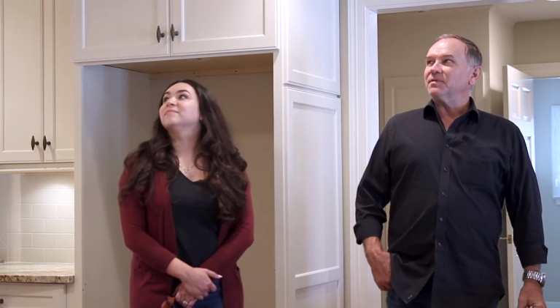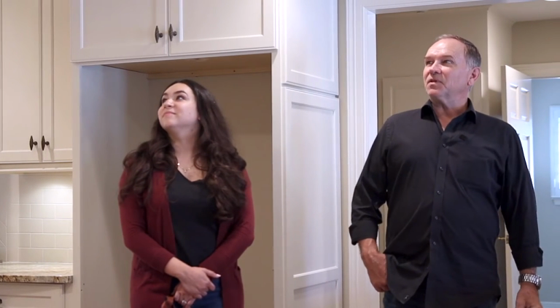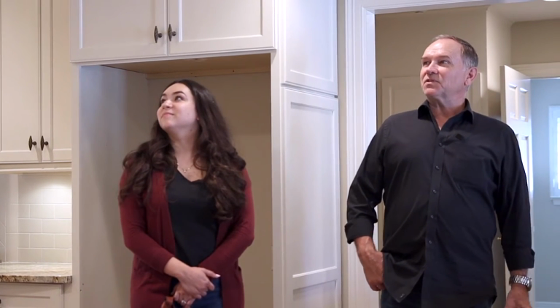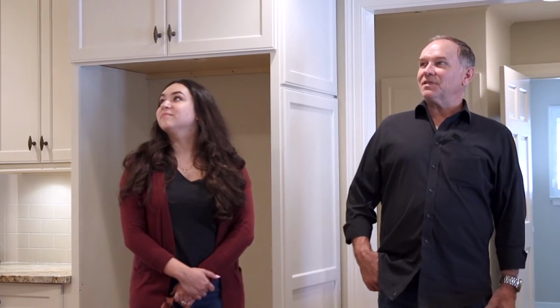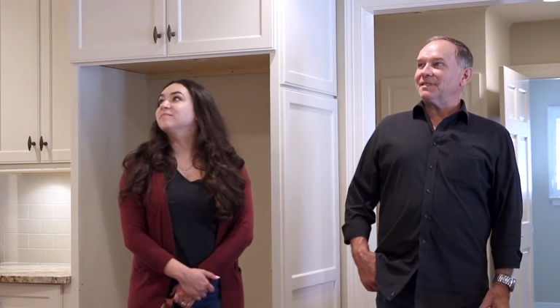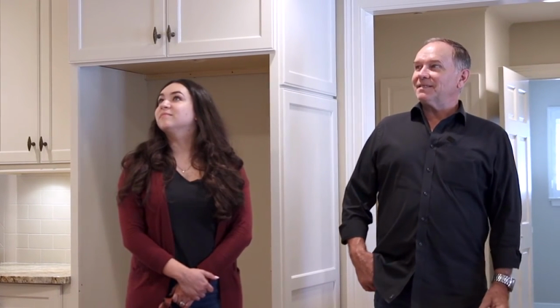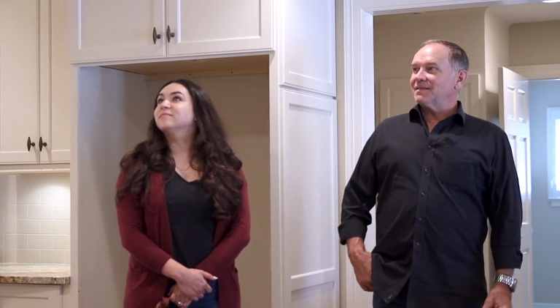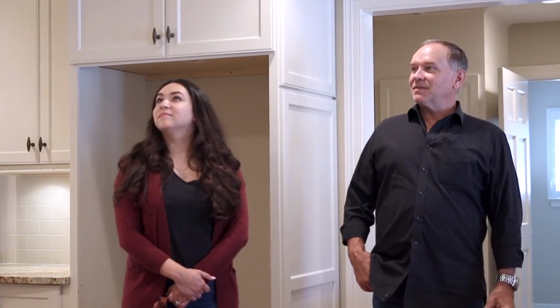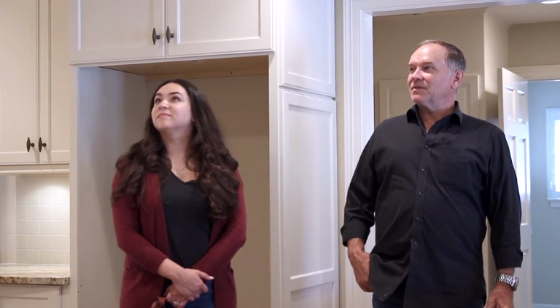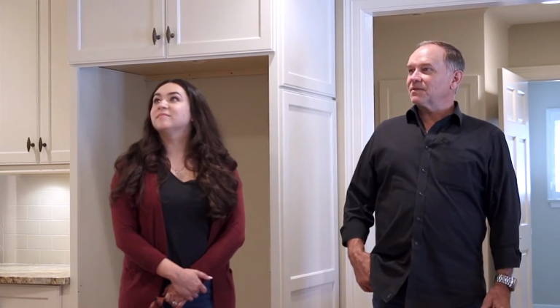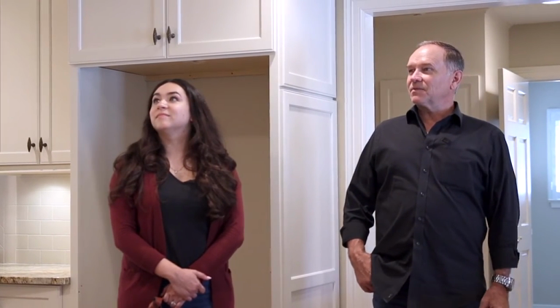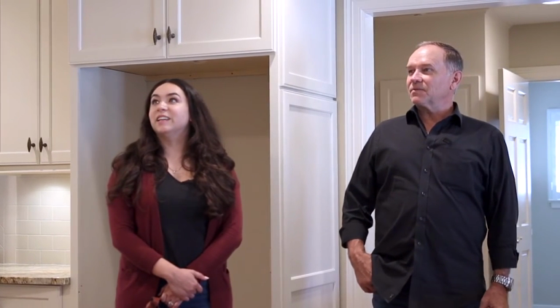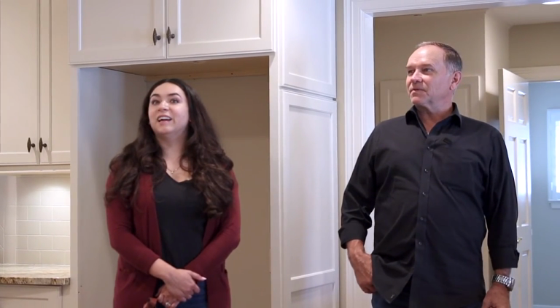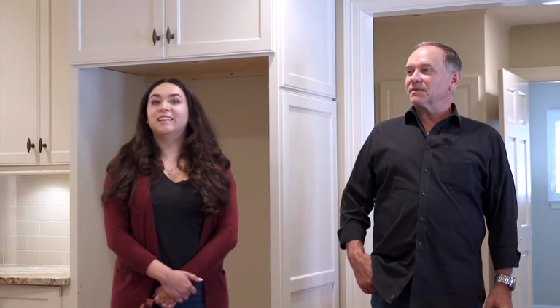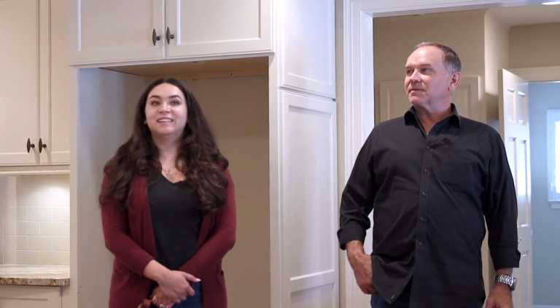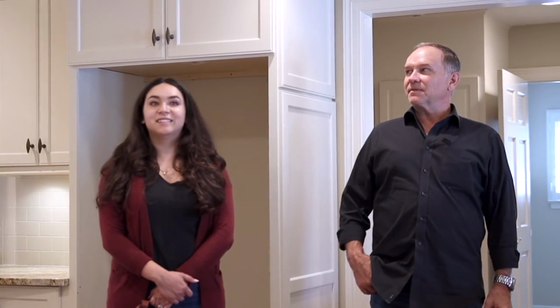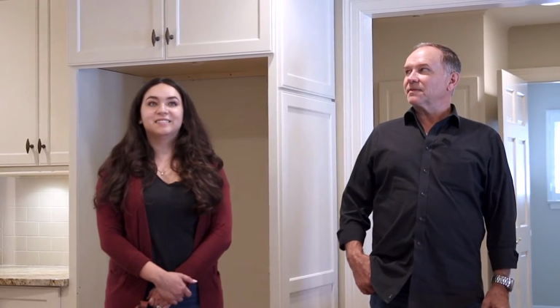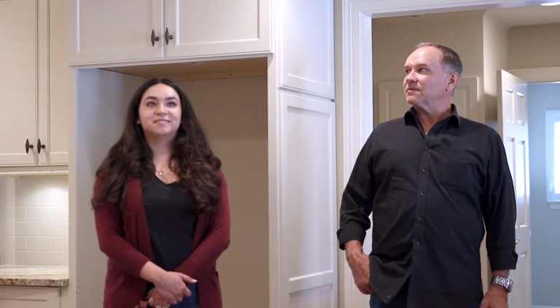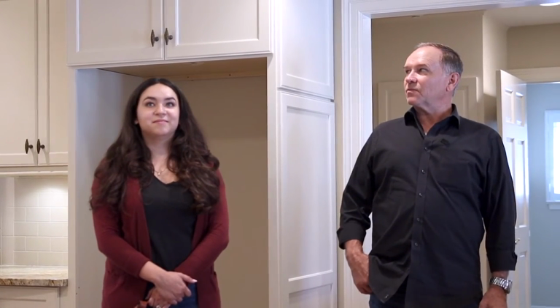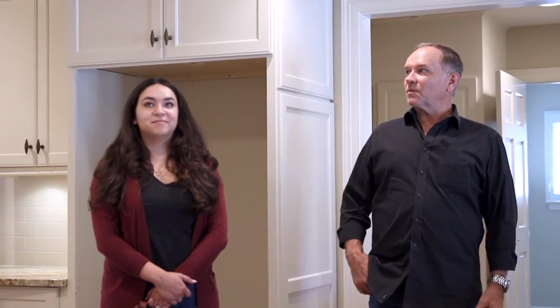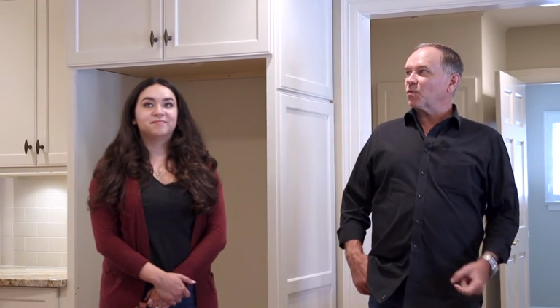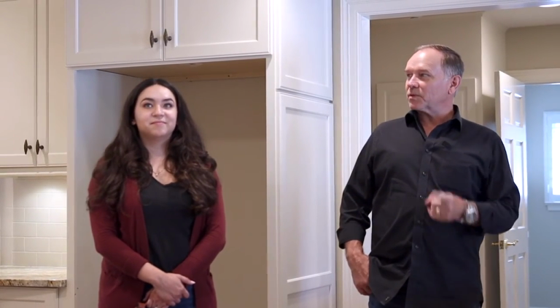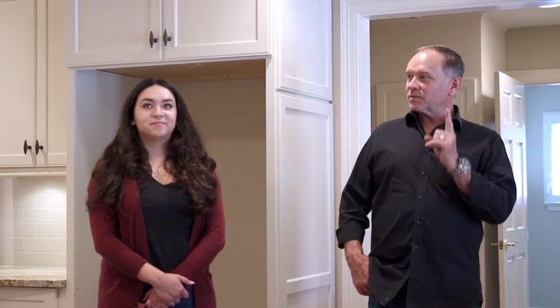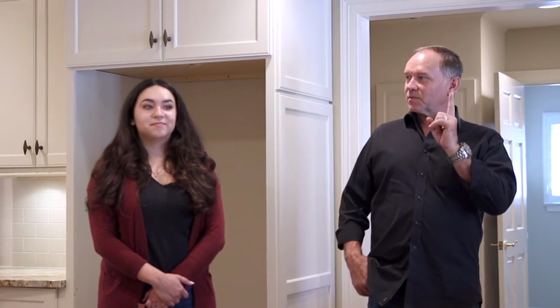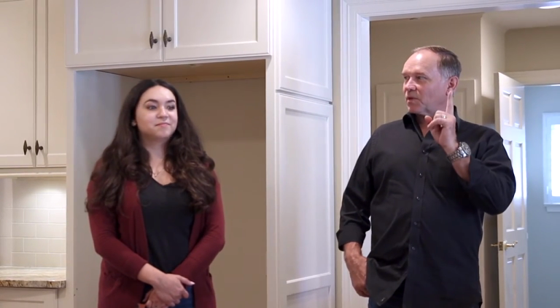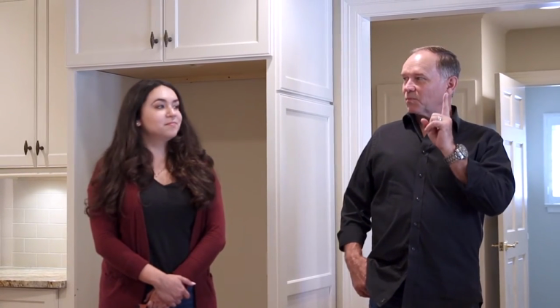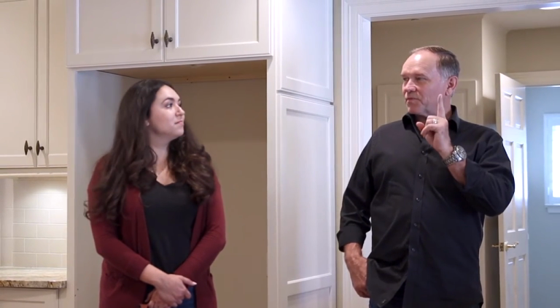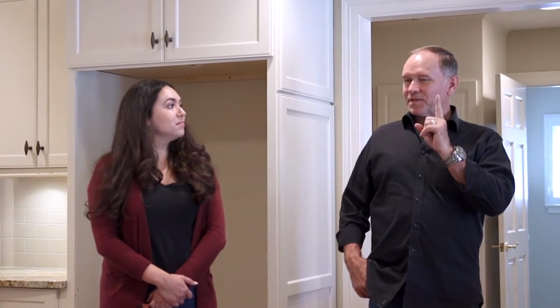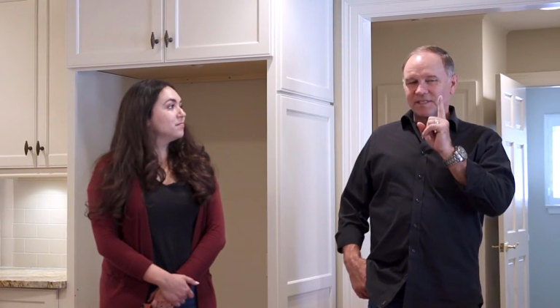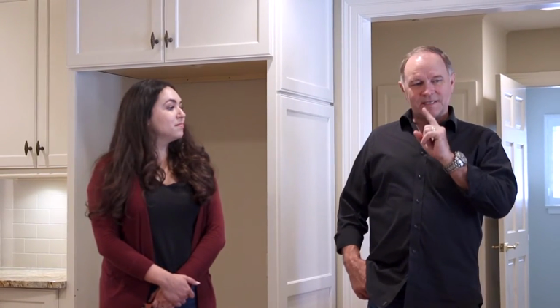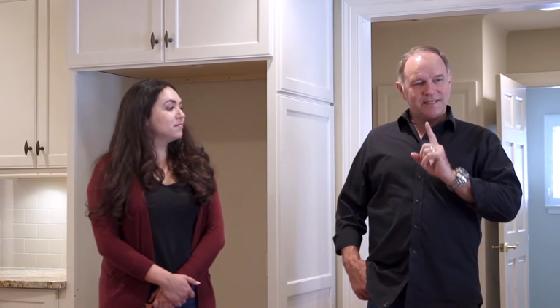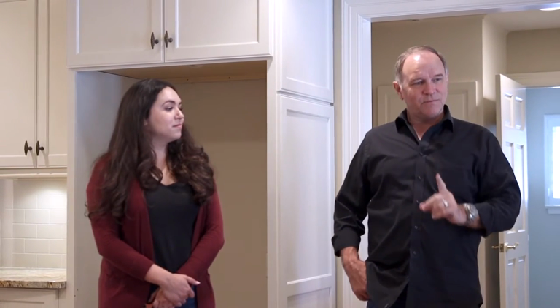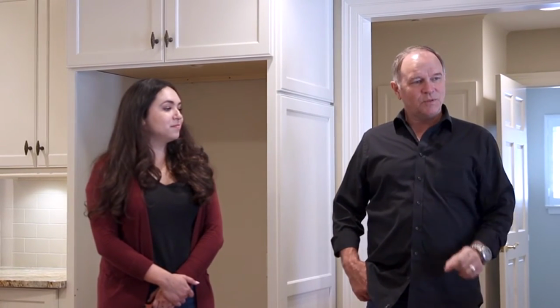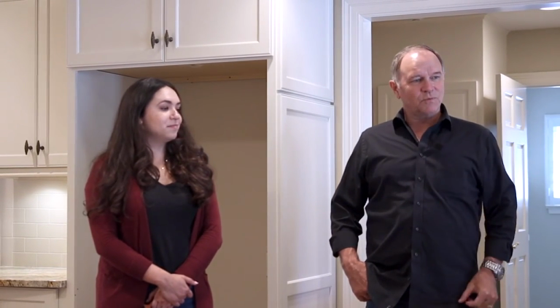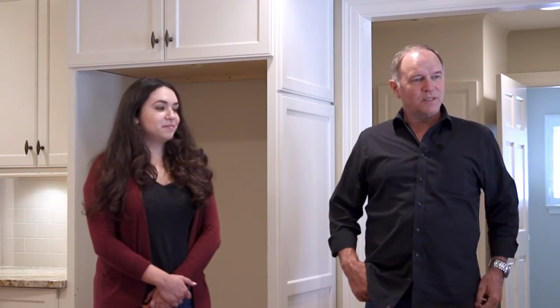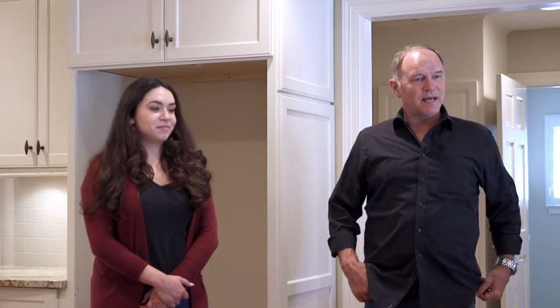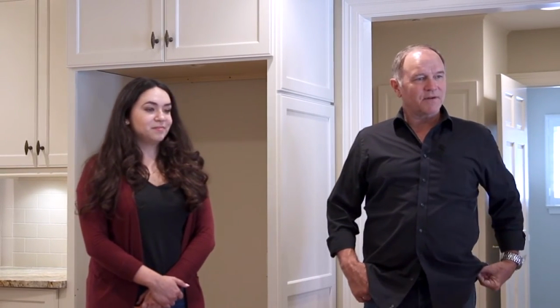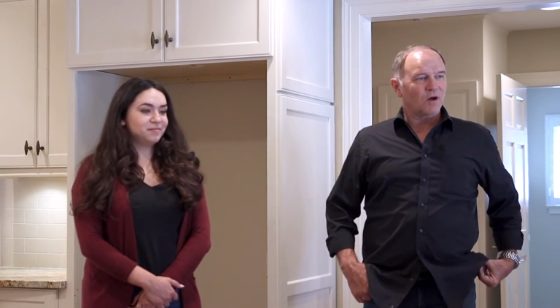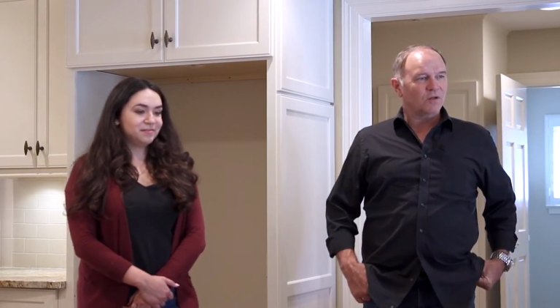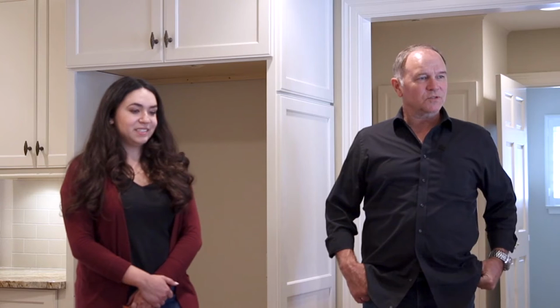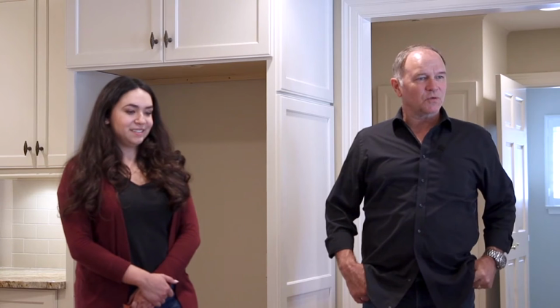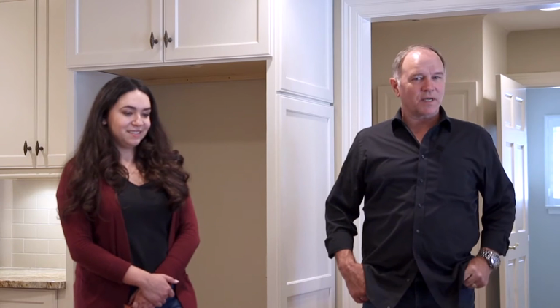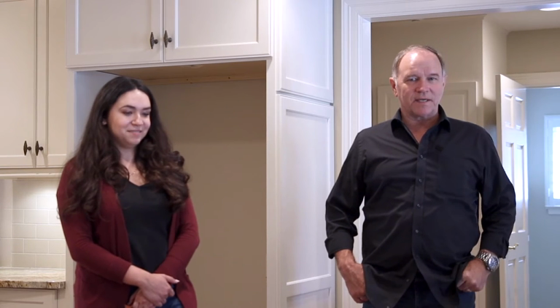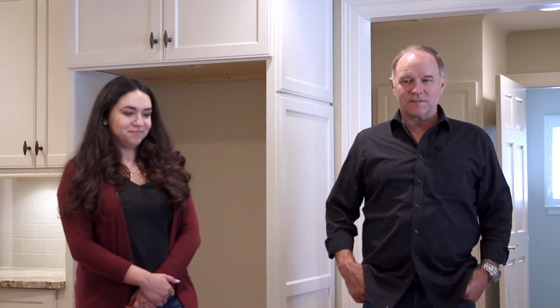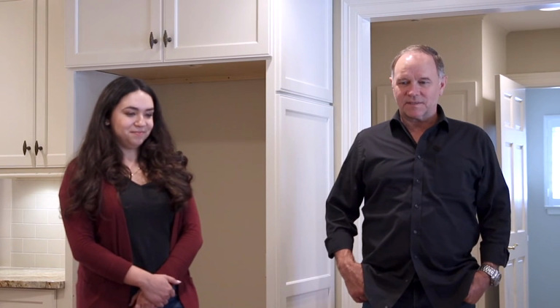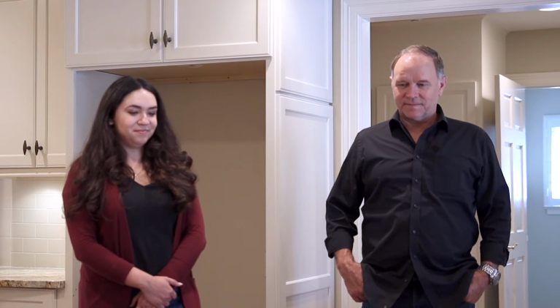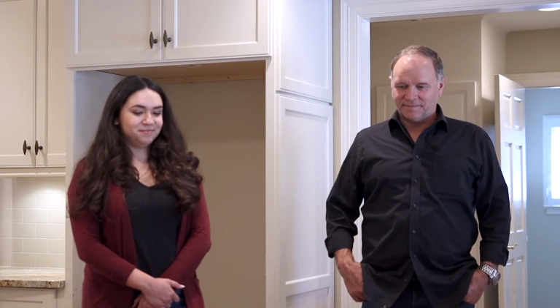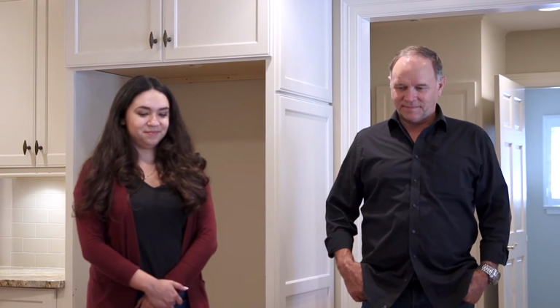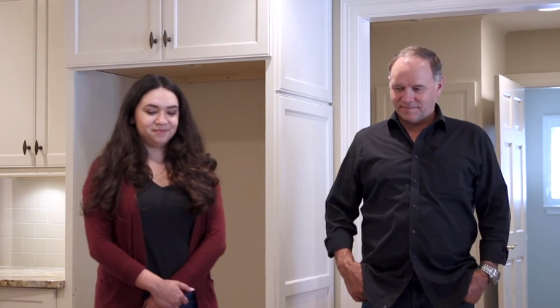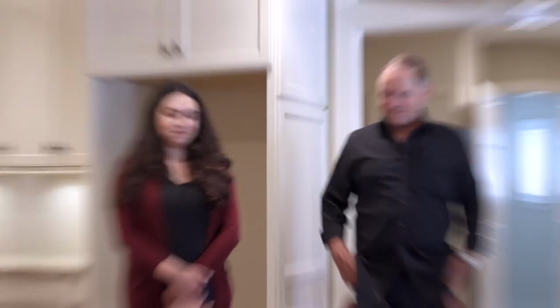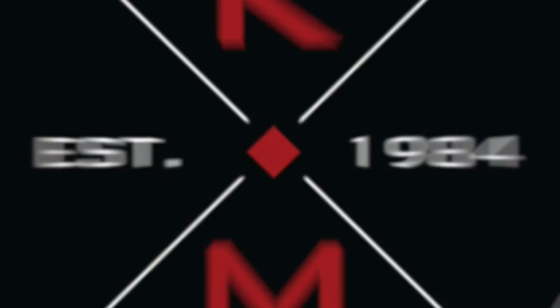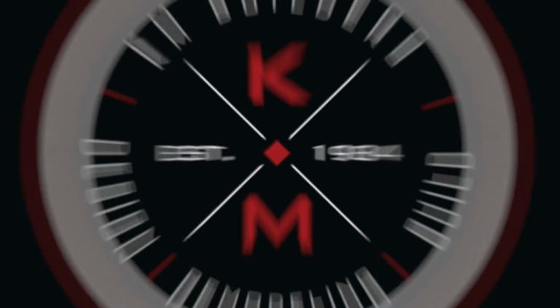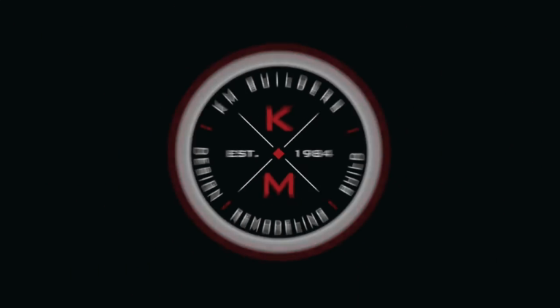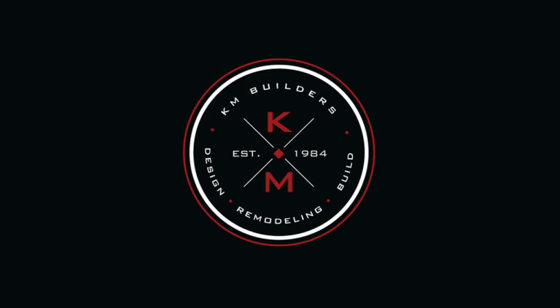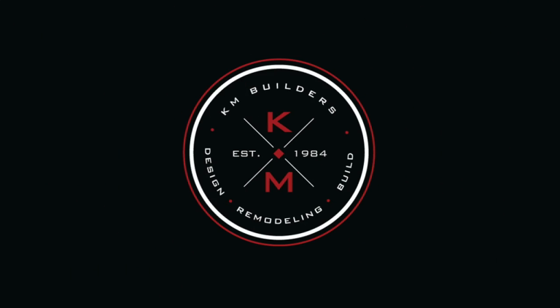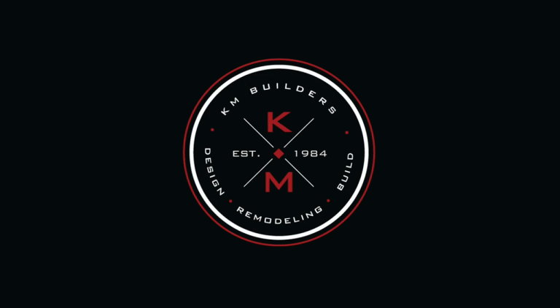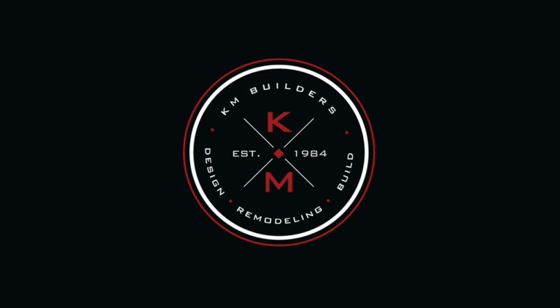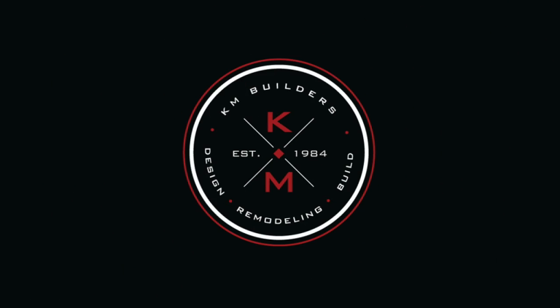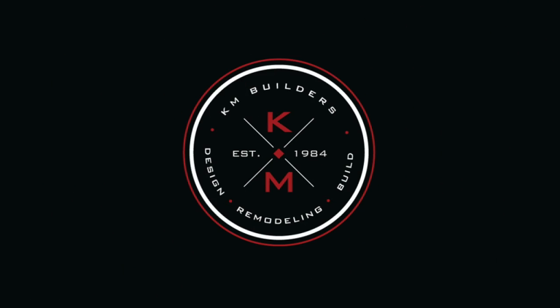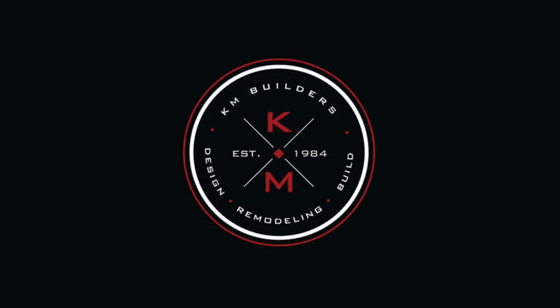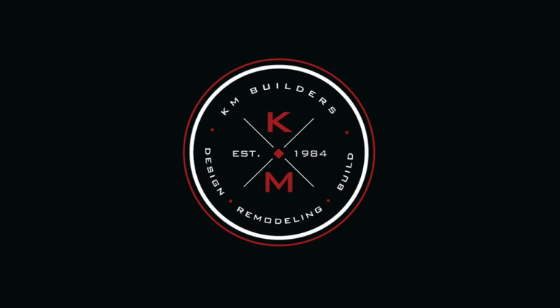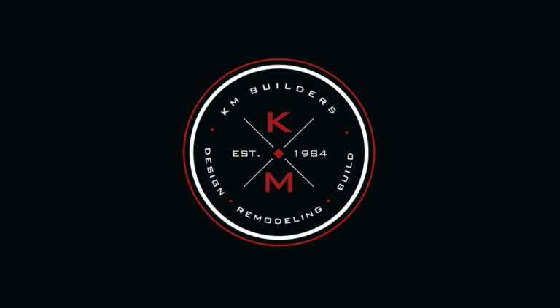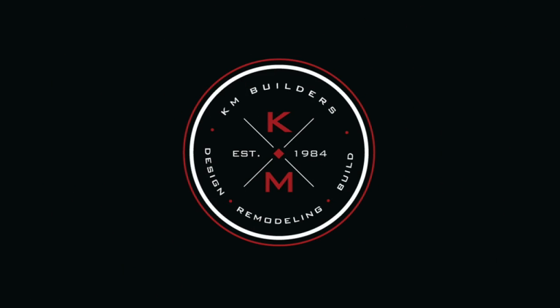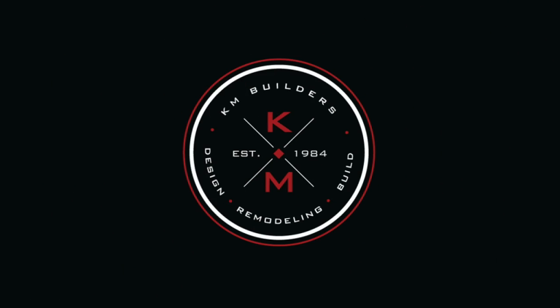Looks good. One more visit and we'll have it all showcased. We'll be right back.